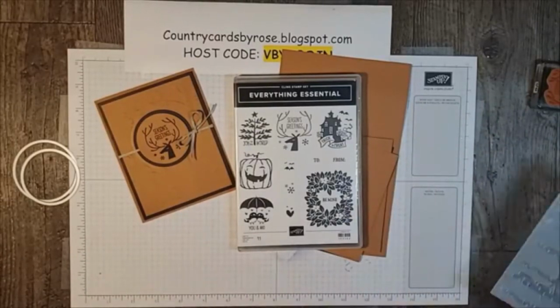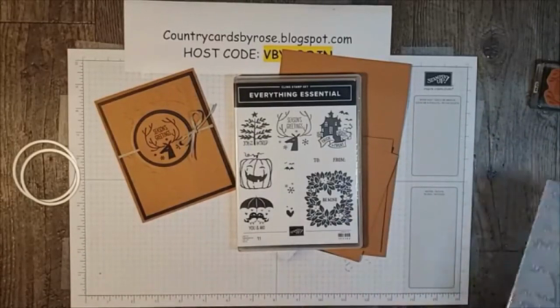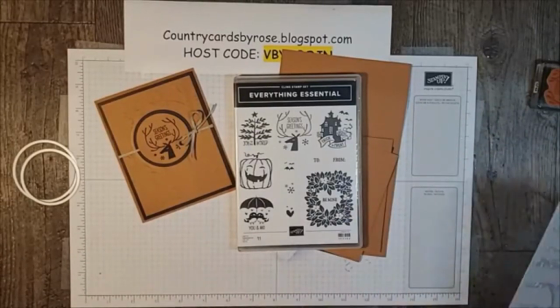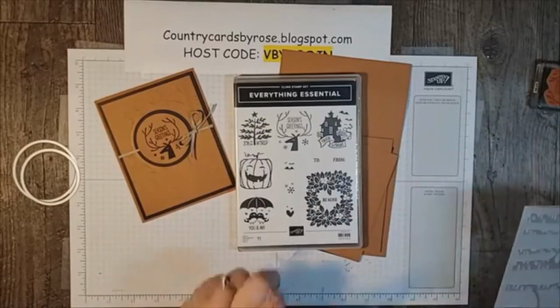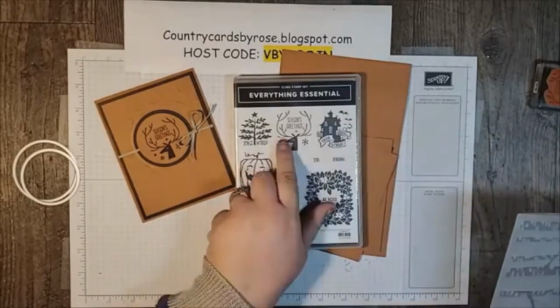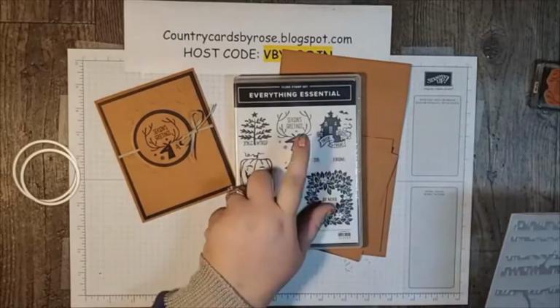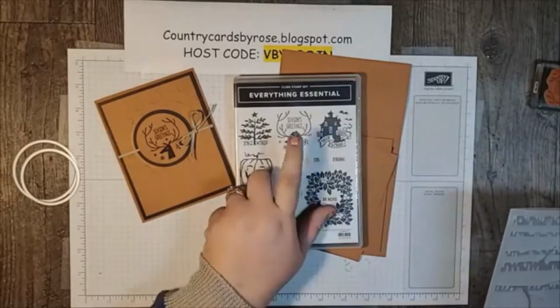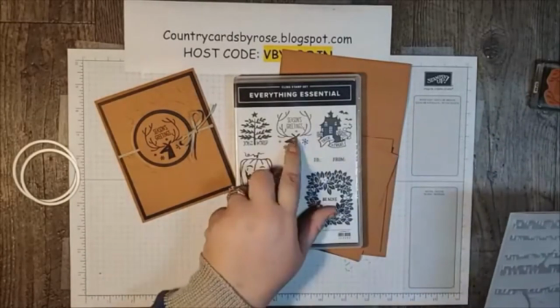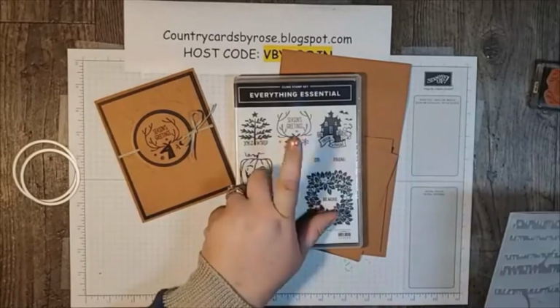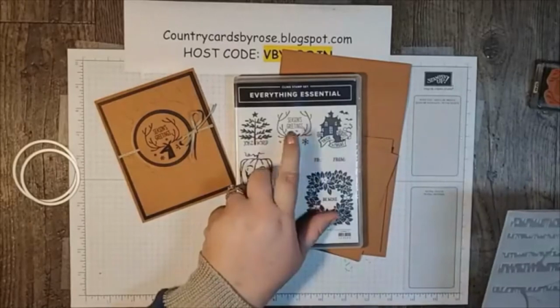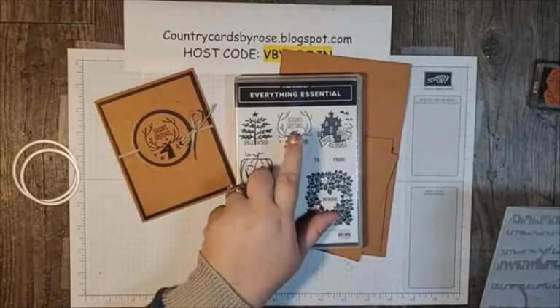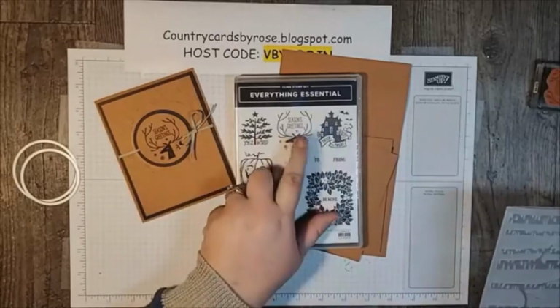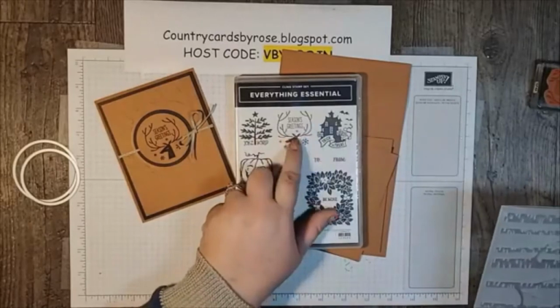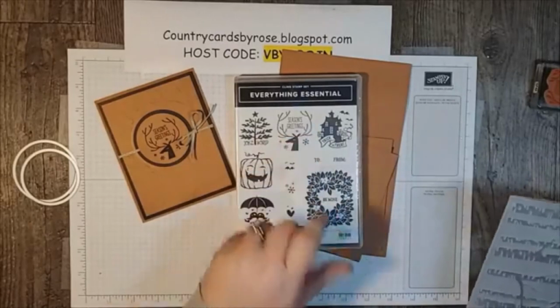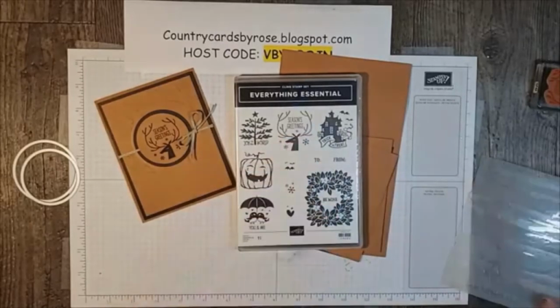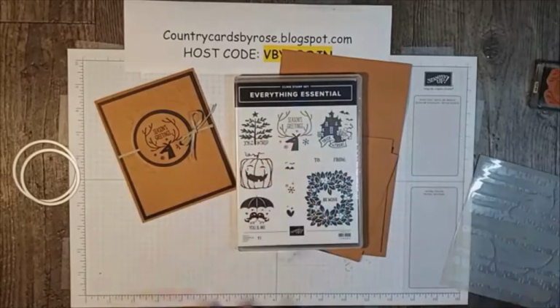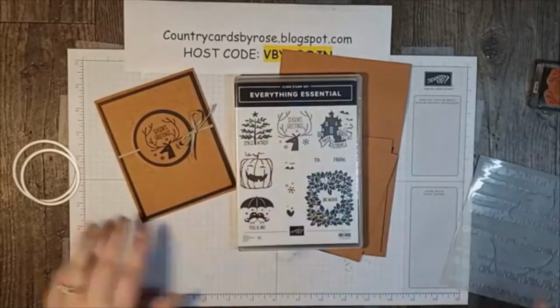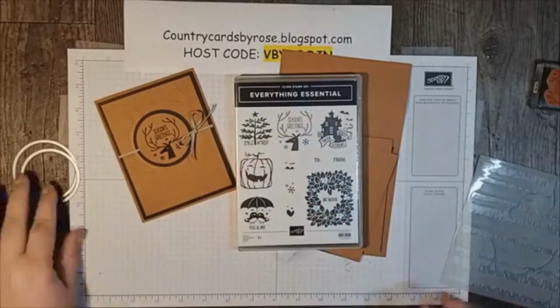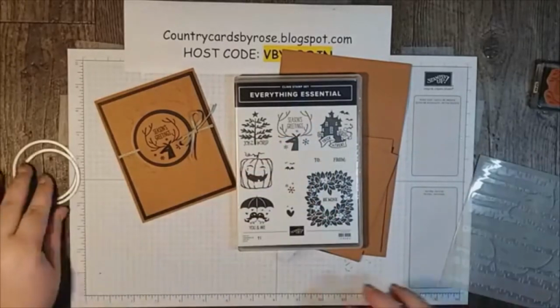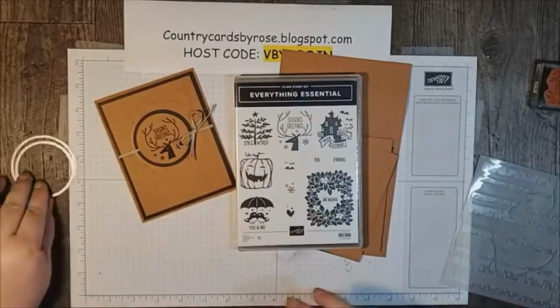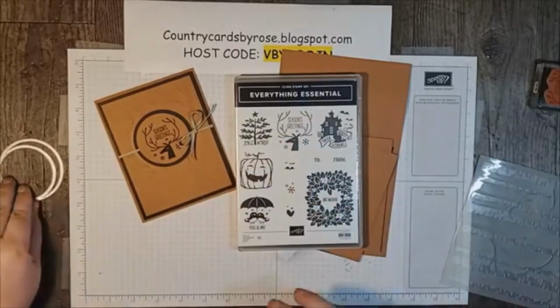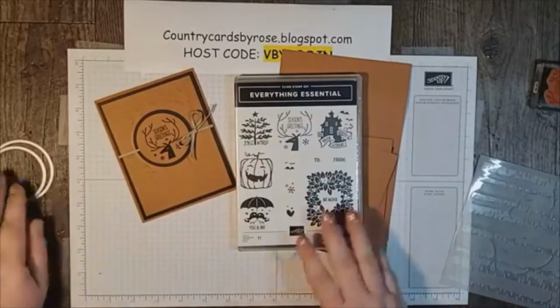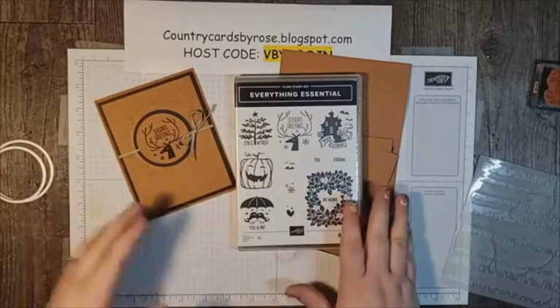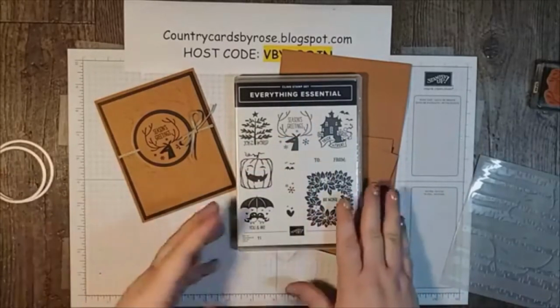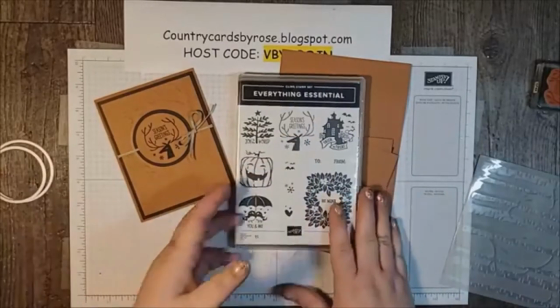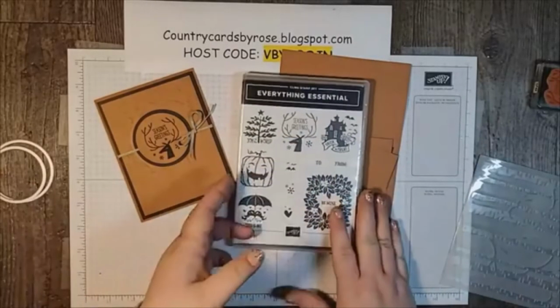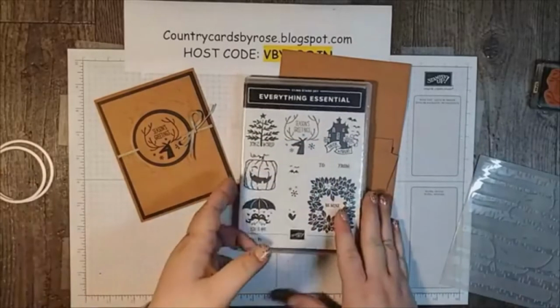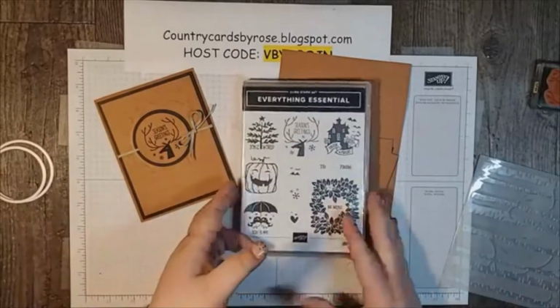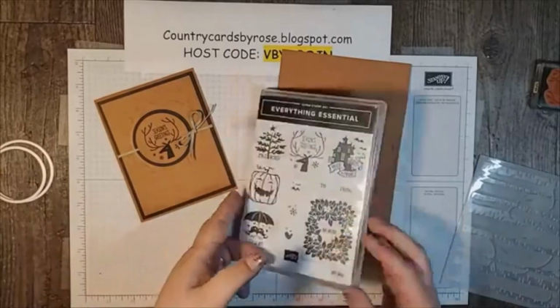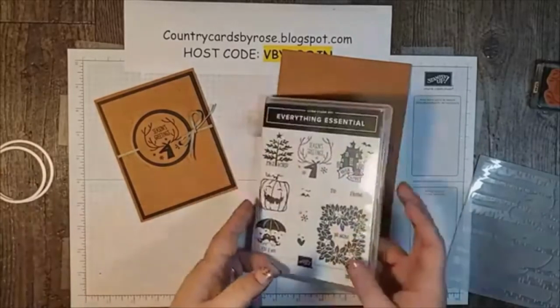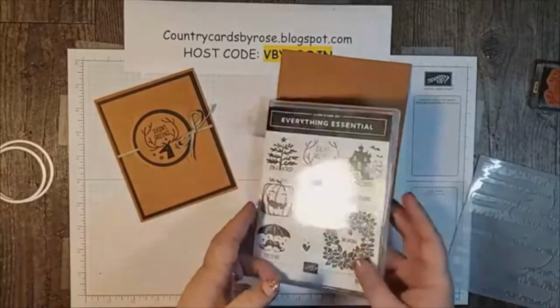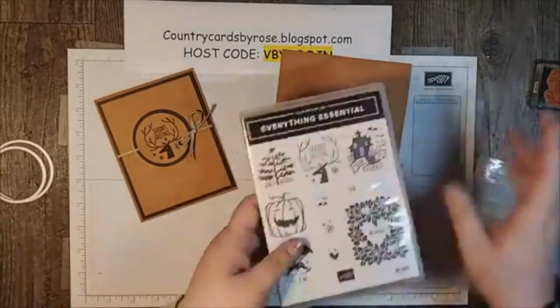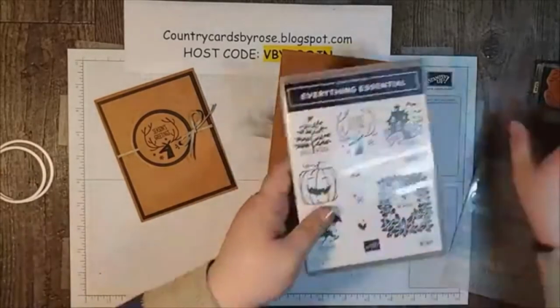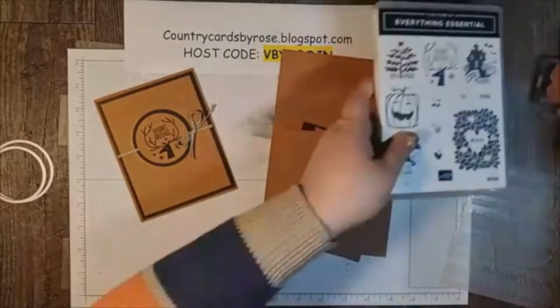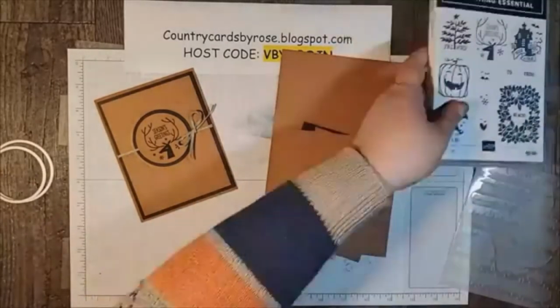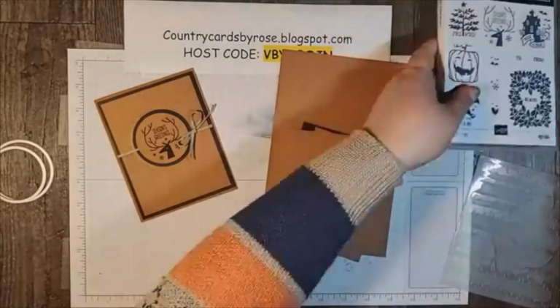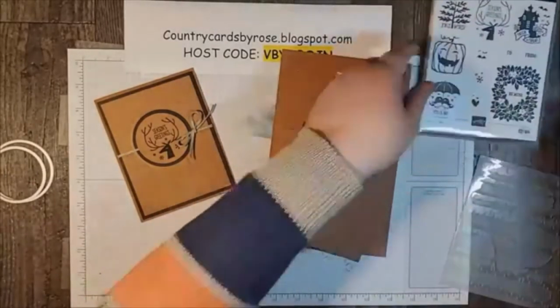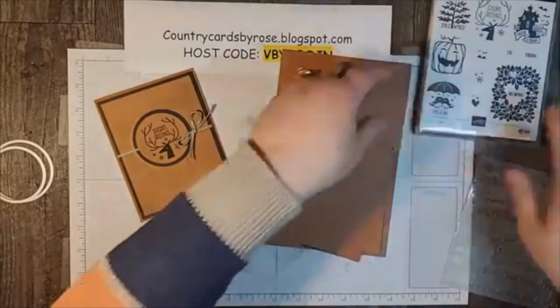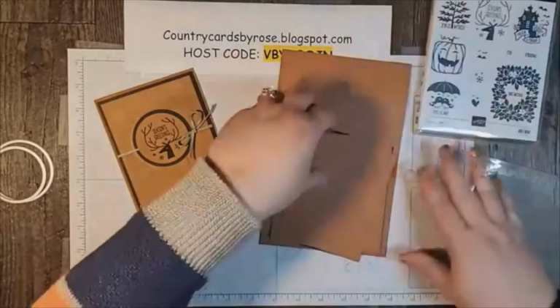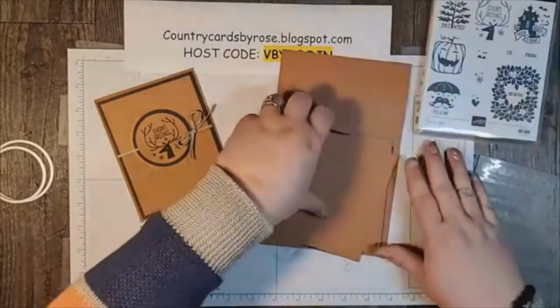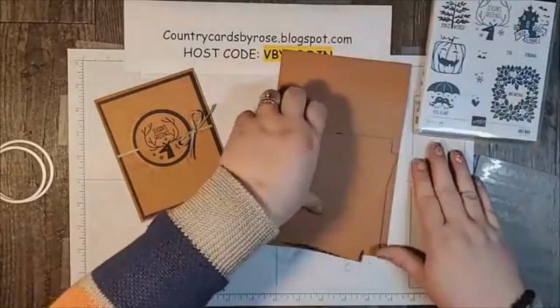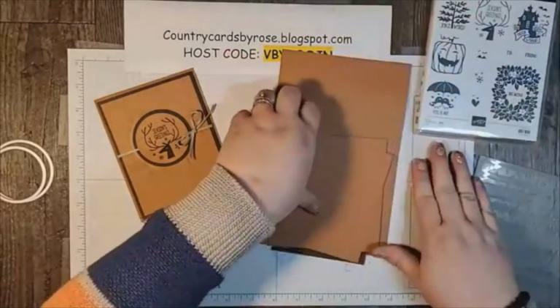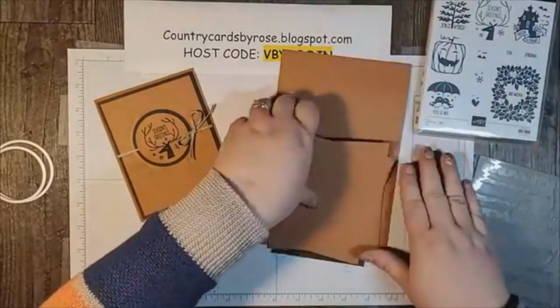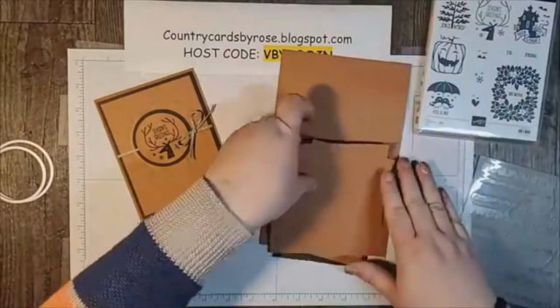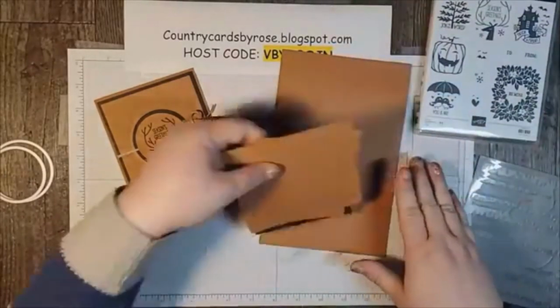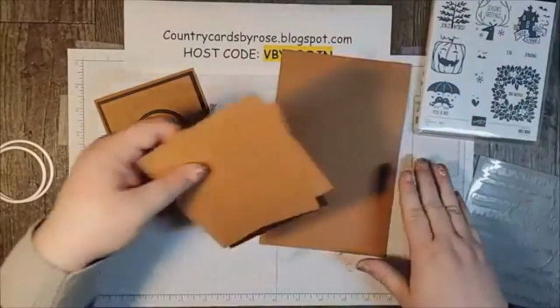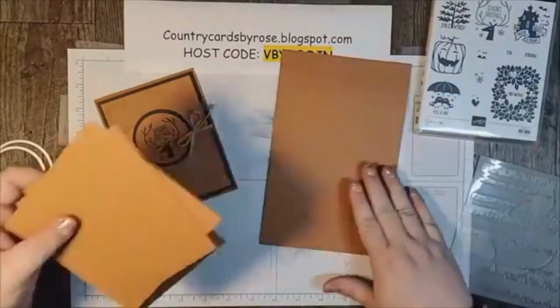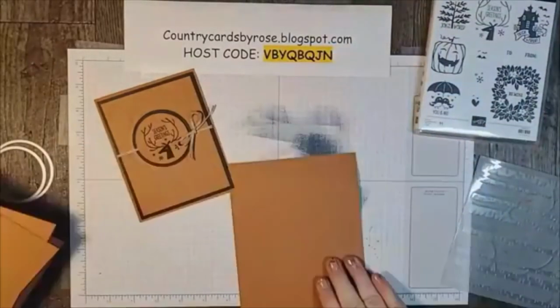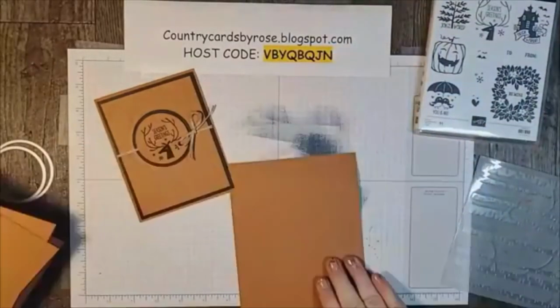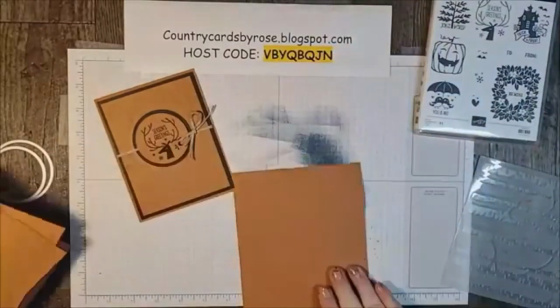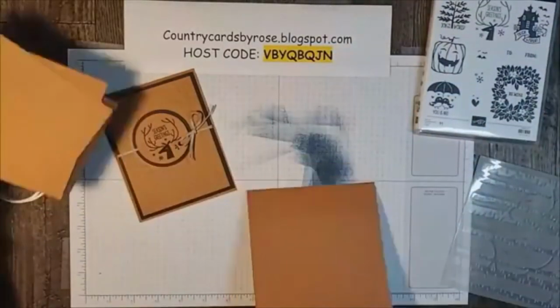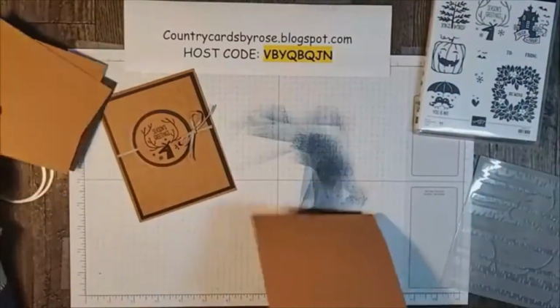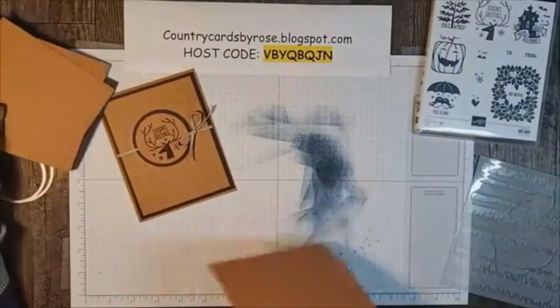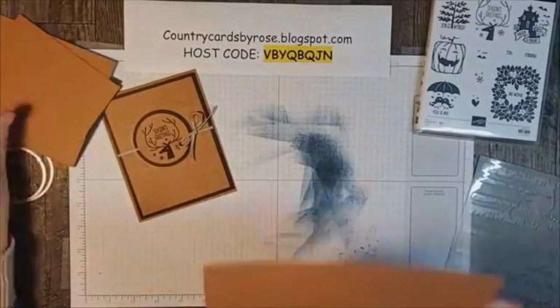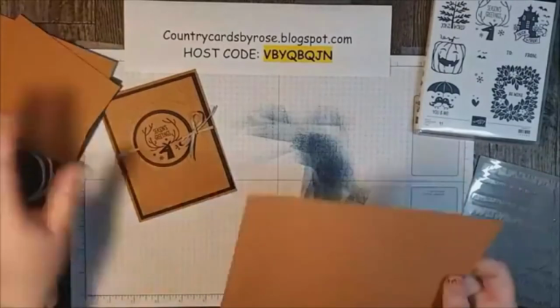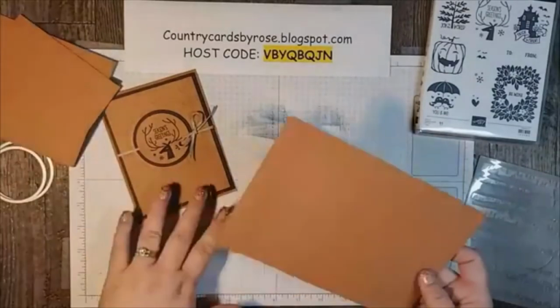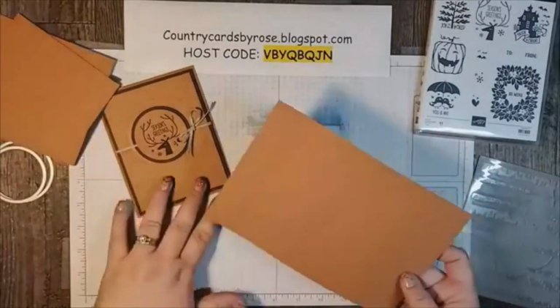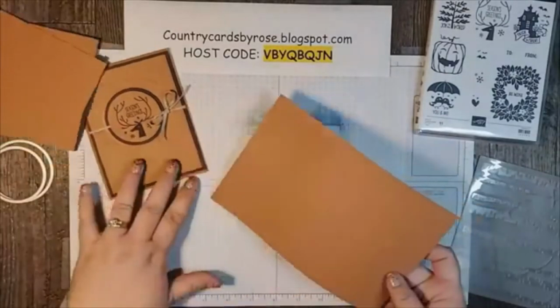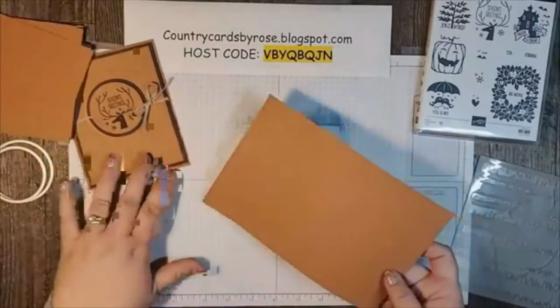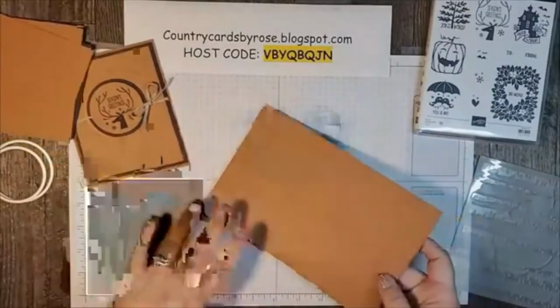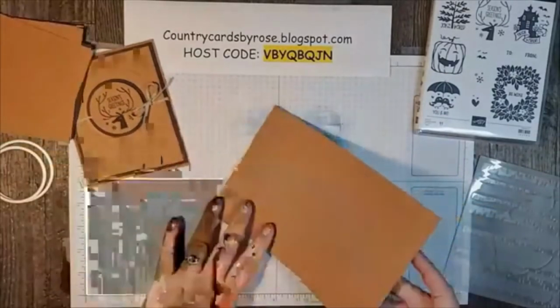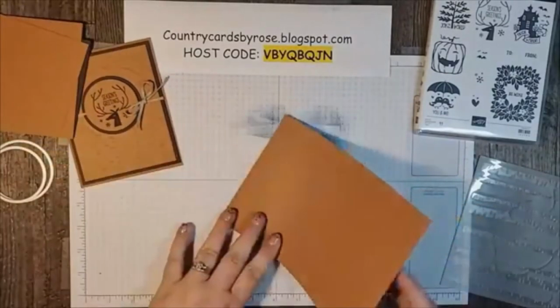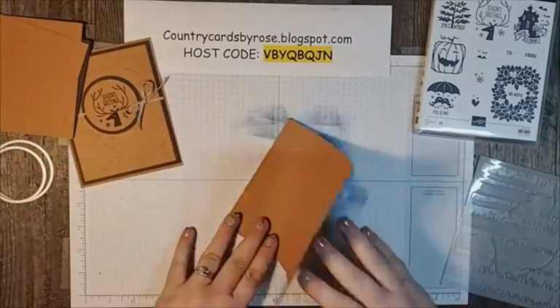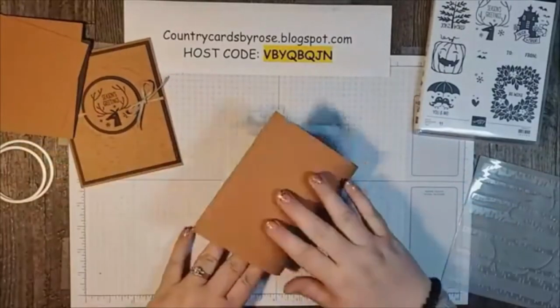I'm using the Deer that says Seasons, and I've got a couple on this card. I have a hard base out of cinnamon cider.